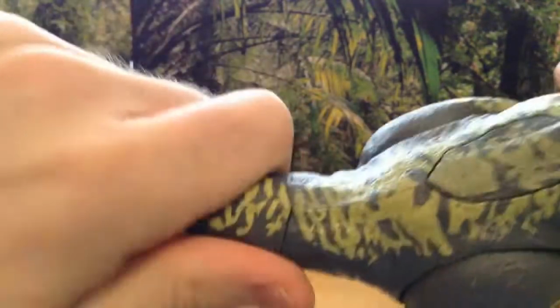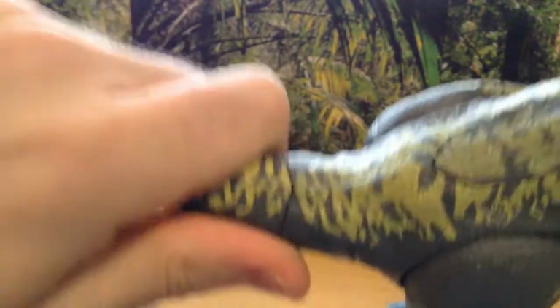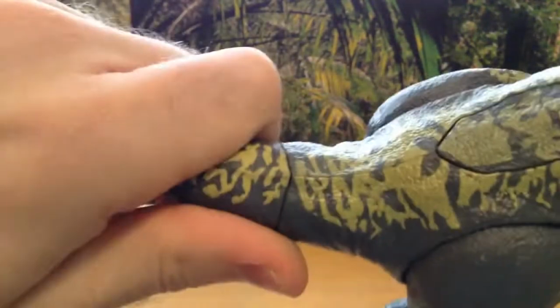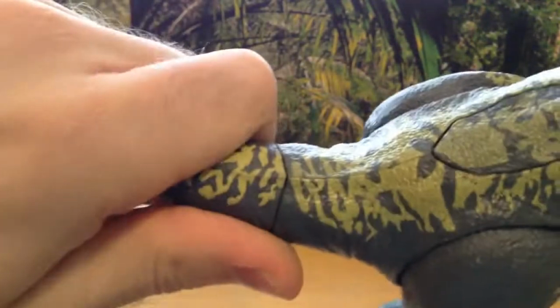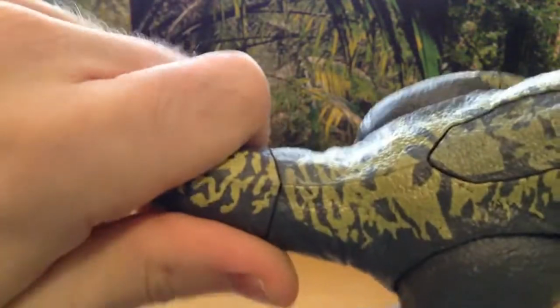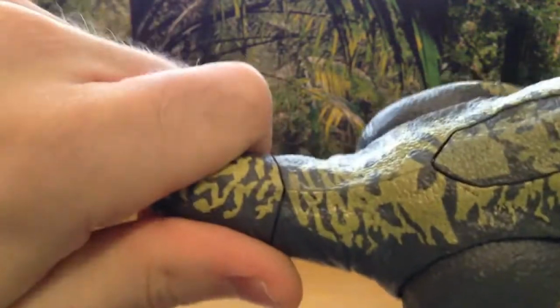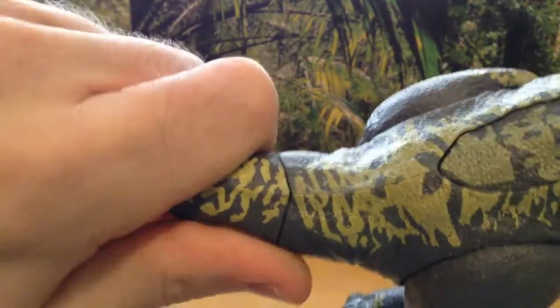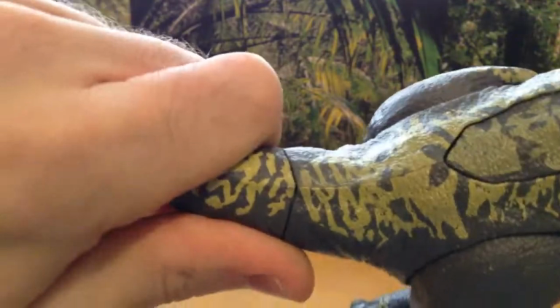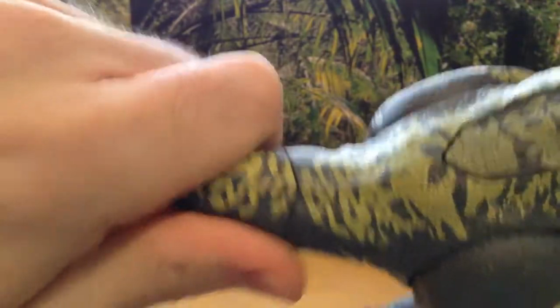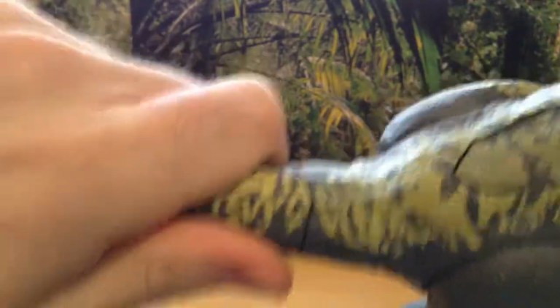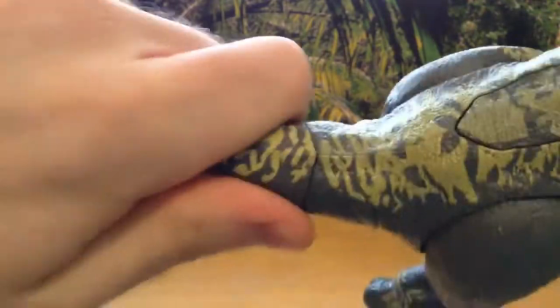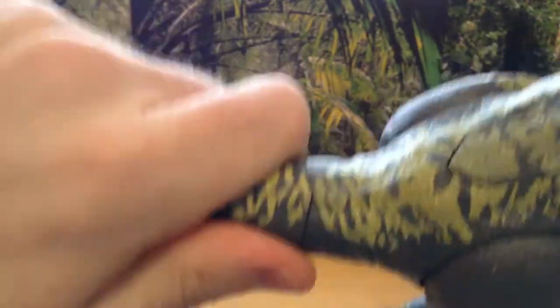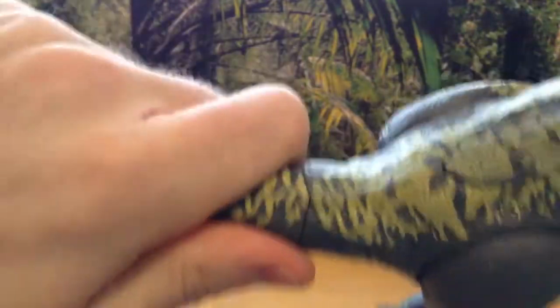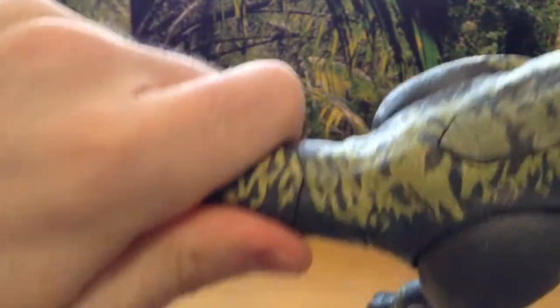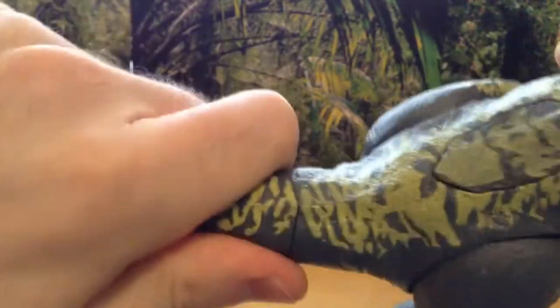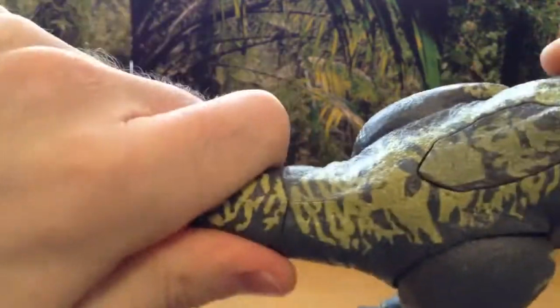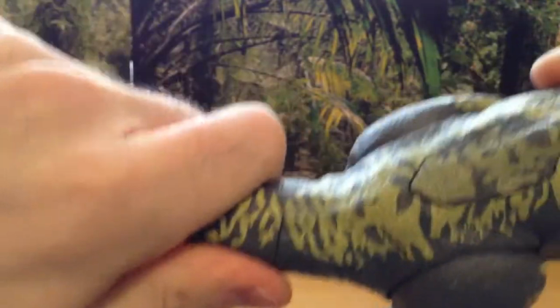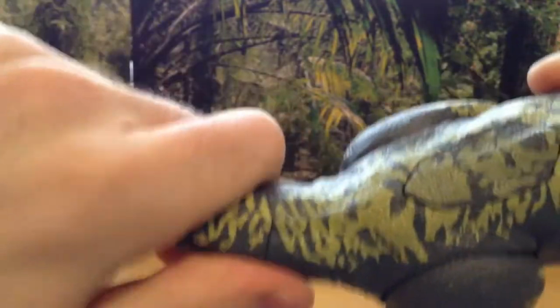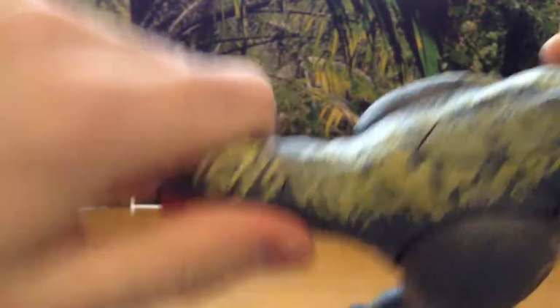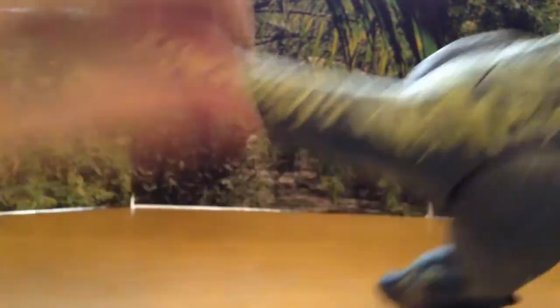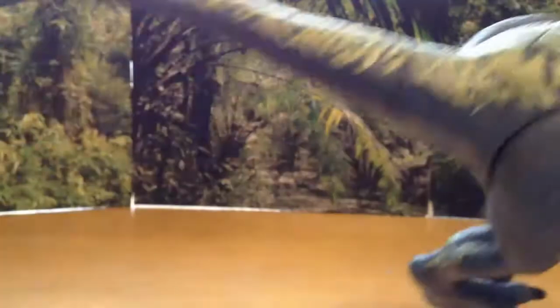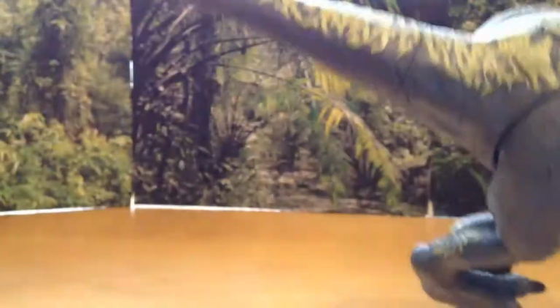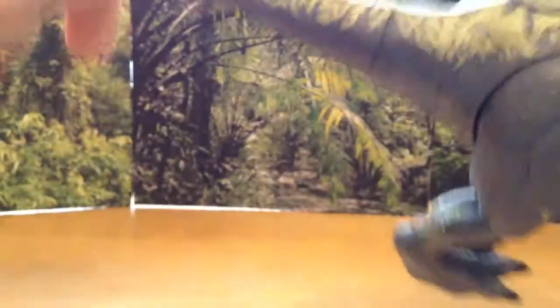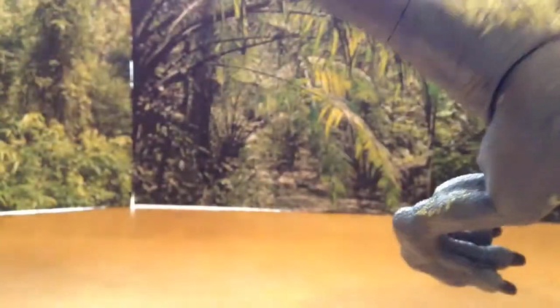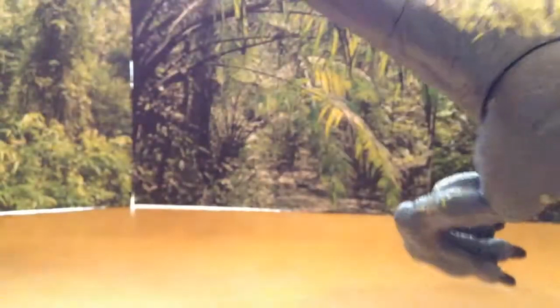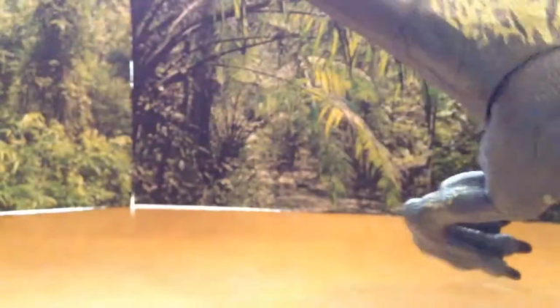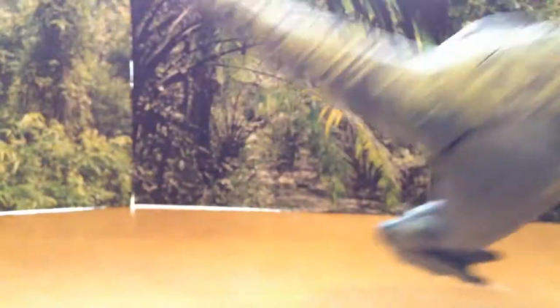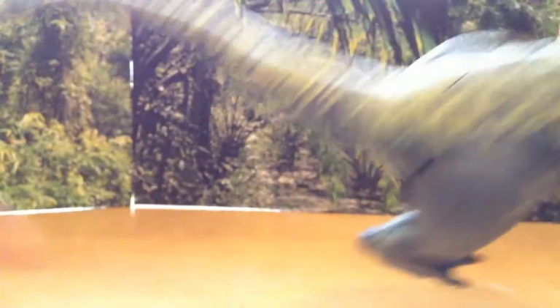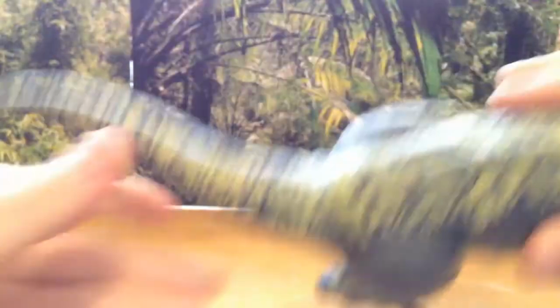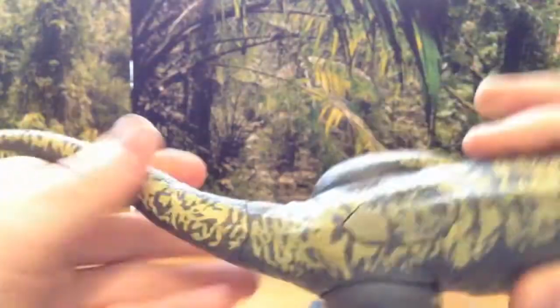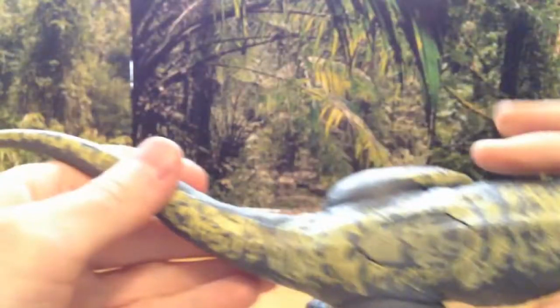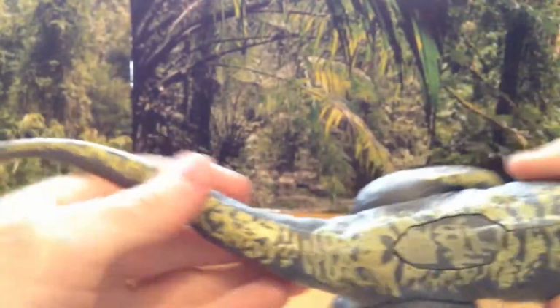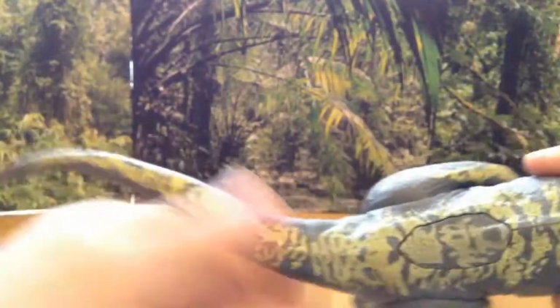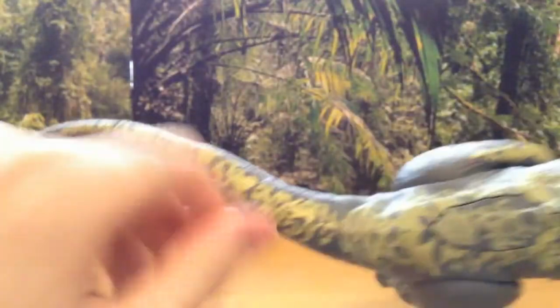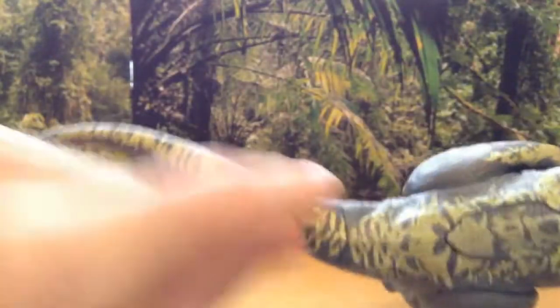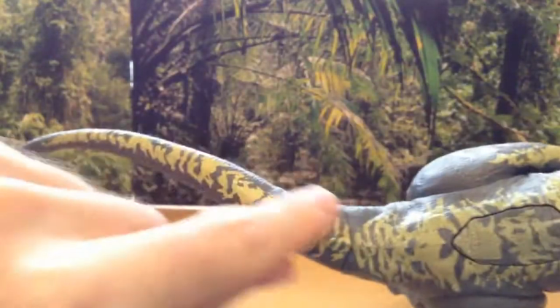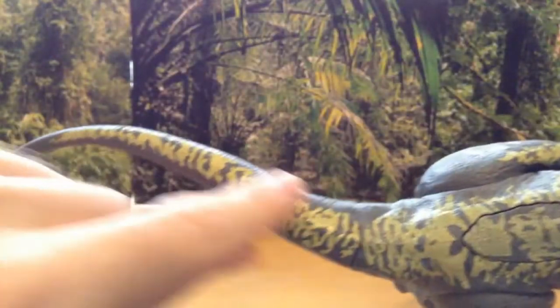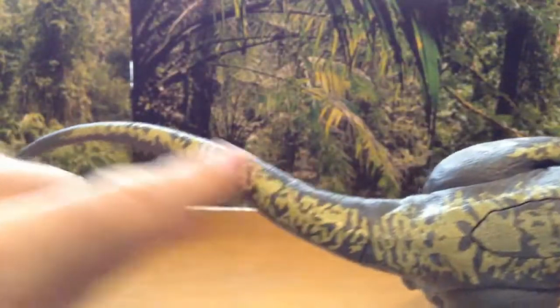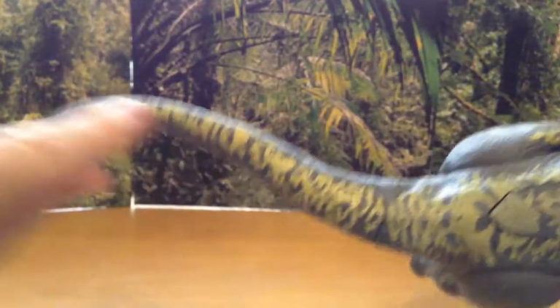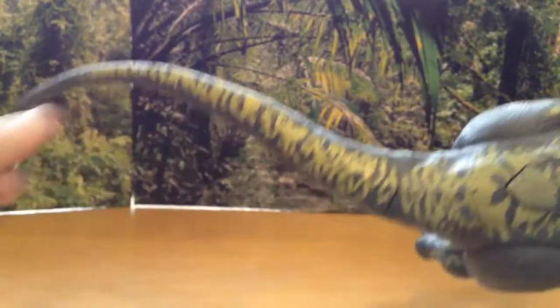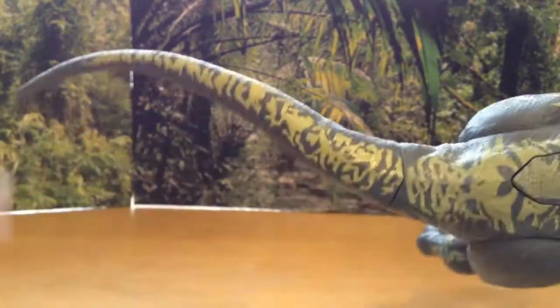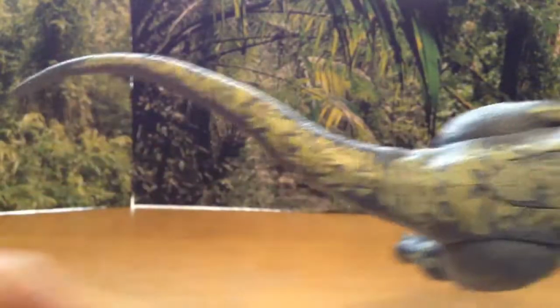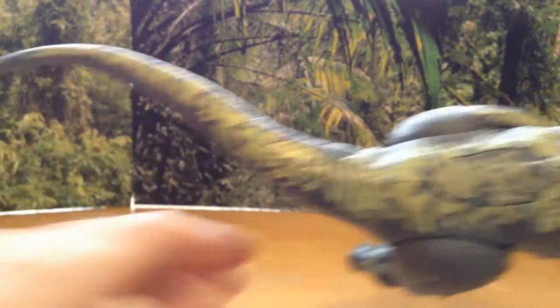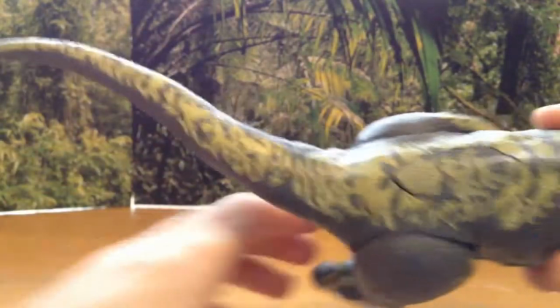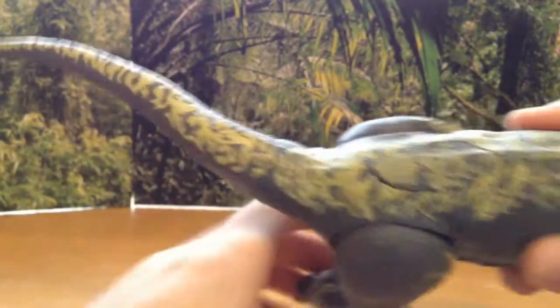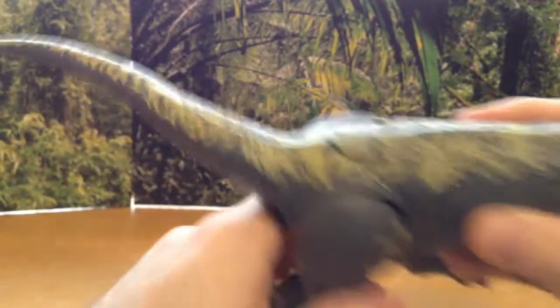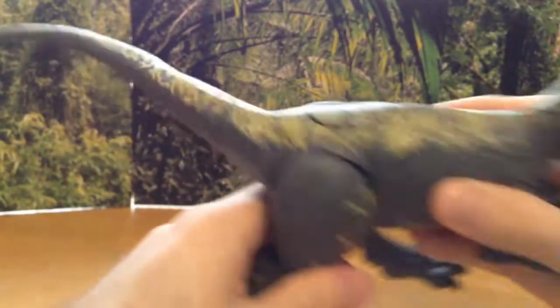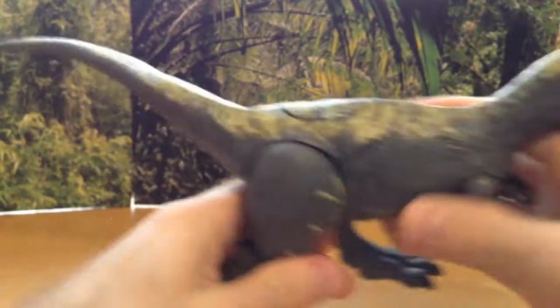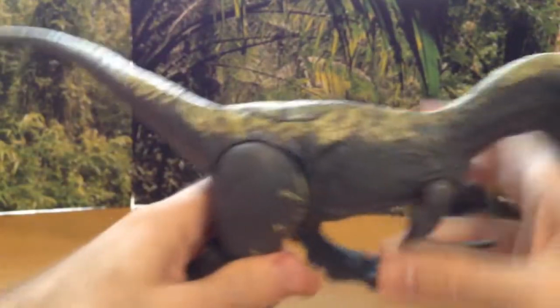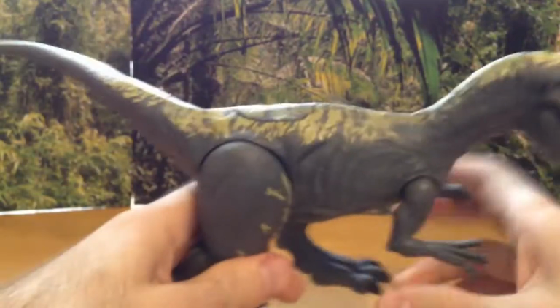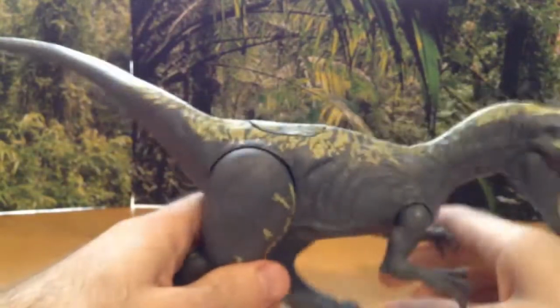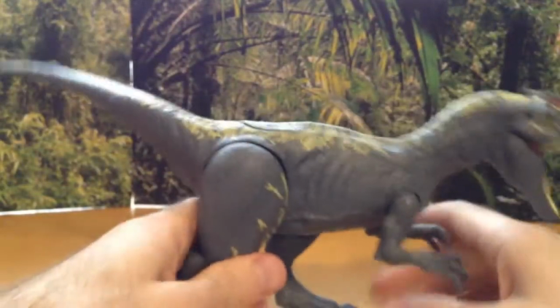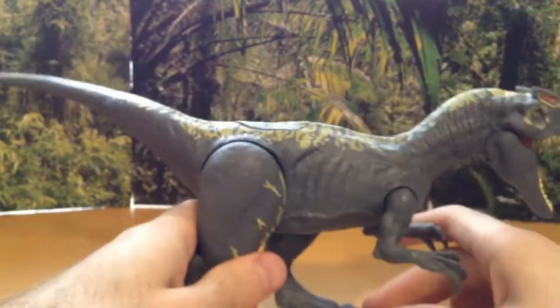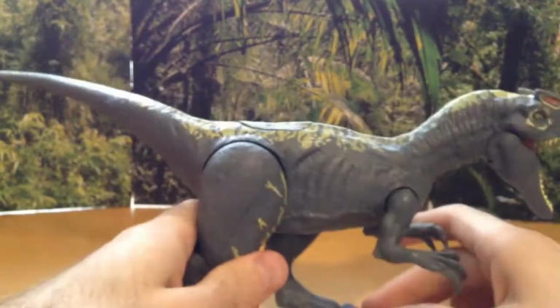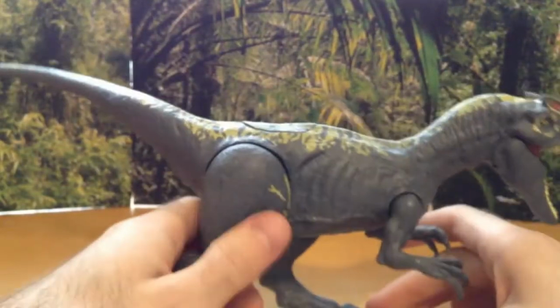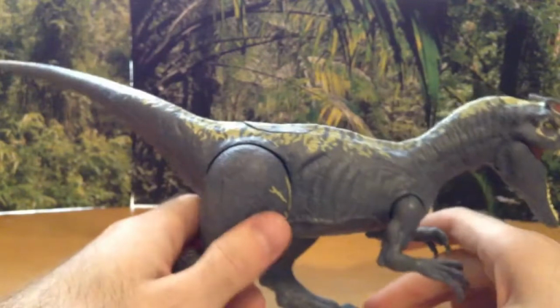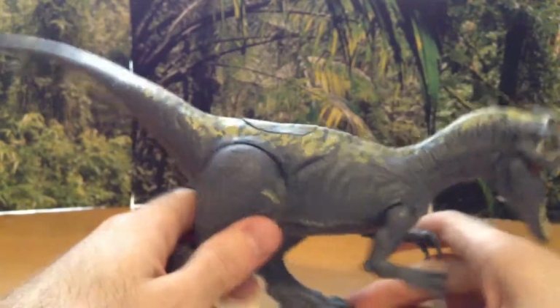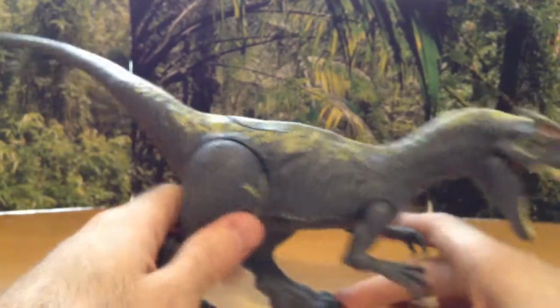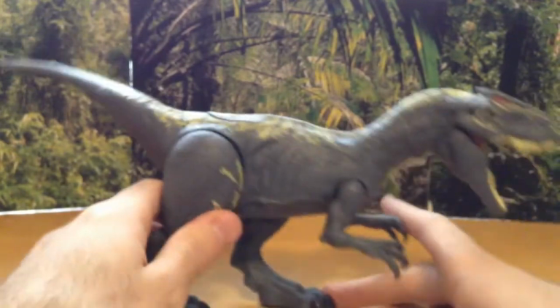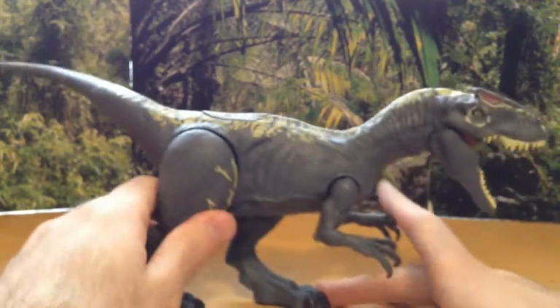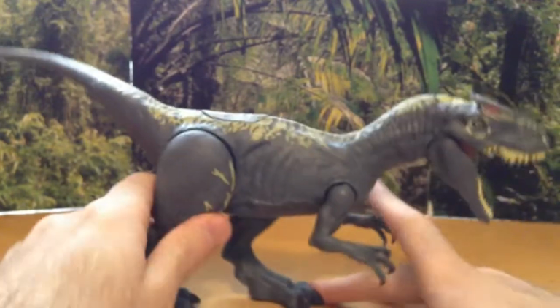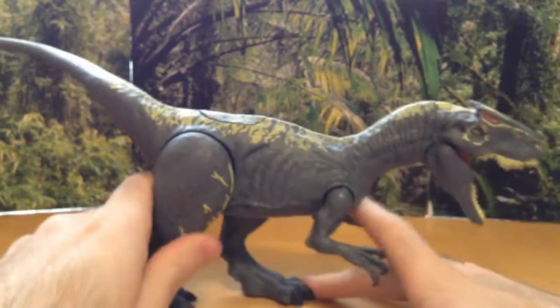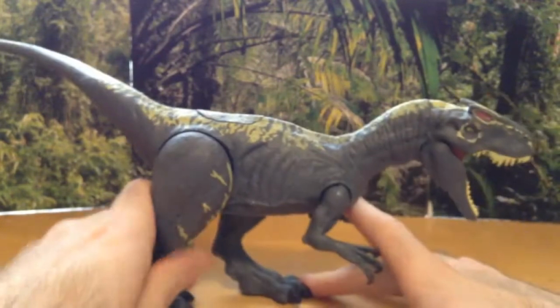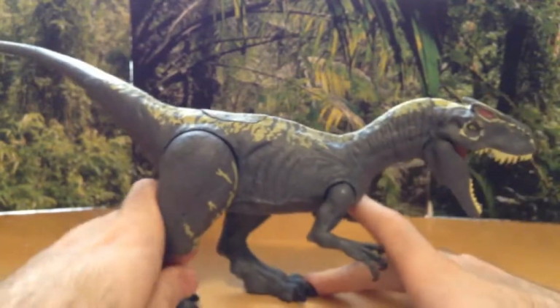This one doesn't make a snapping sound, but it does hook right in there, which is pretty cool. The tail has a nice curve to it. That's pretty neat.